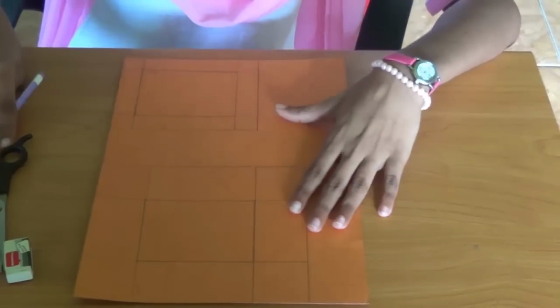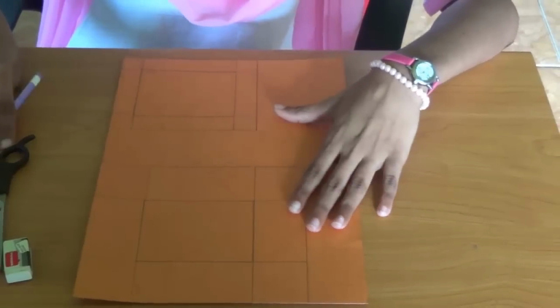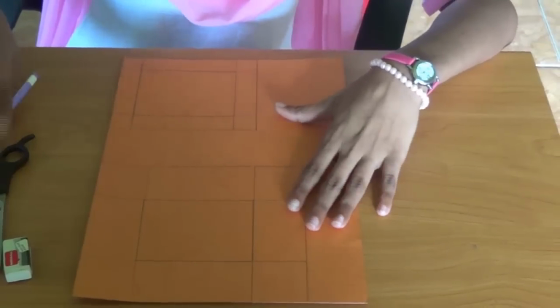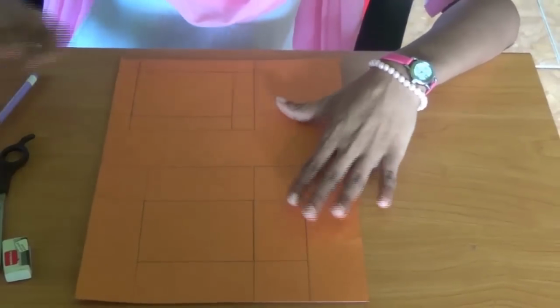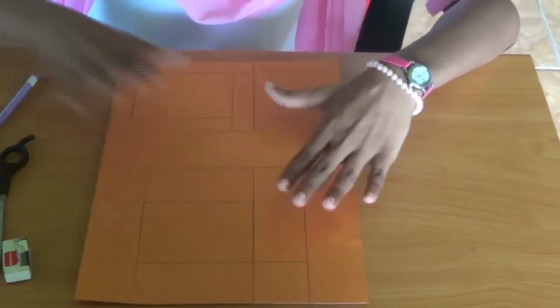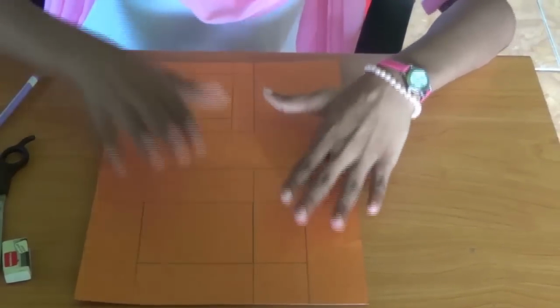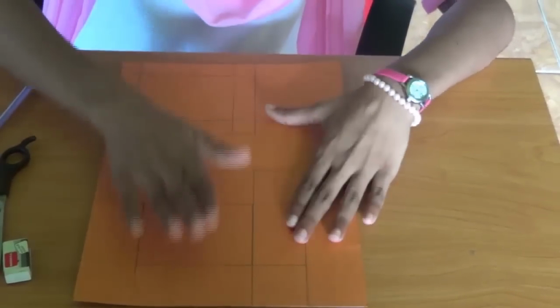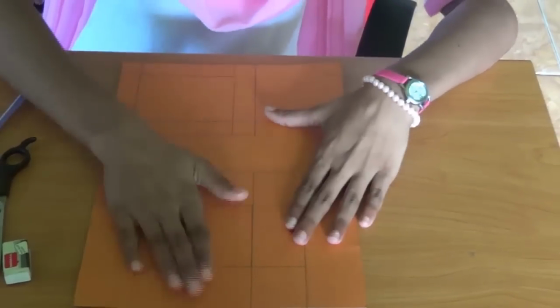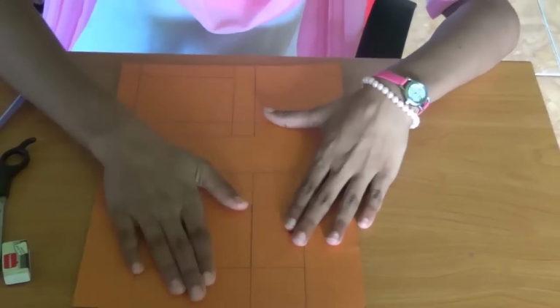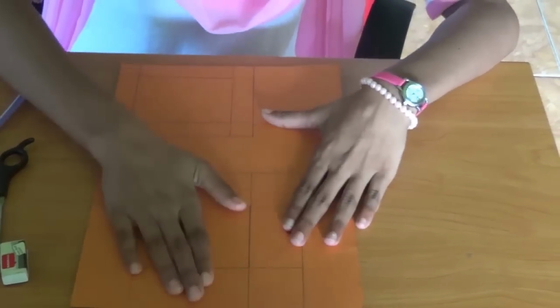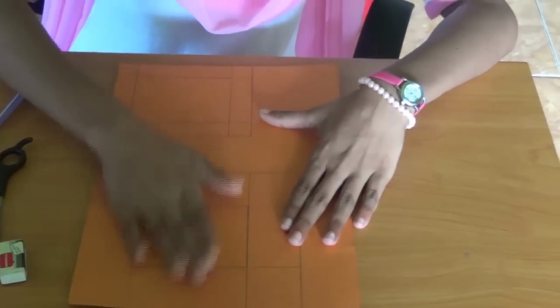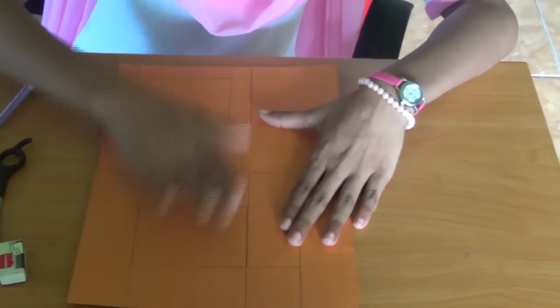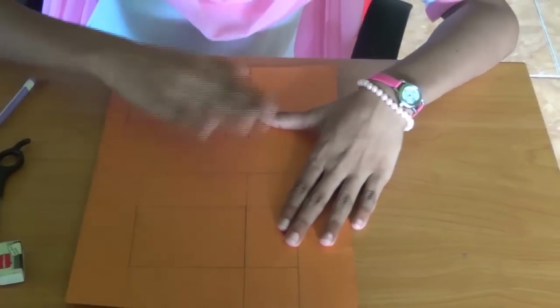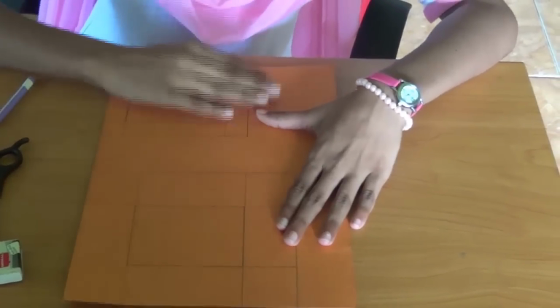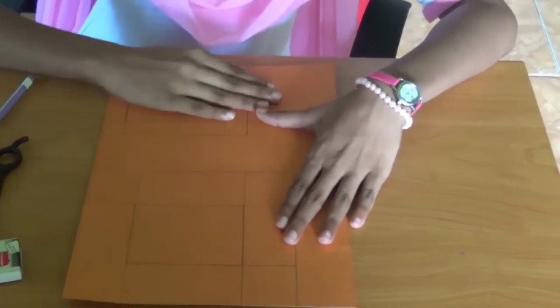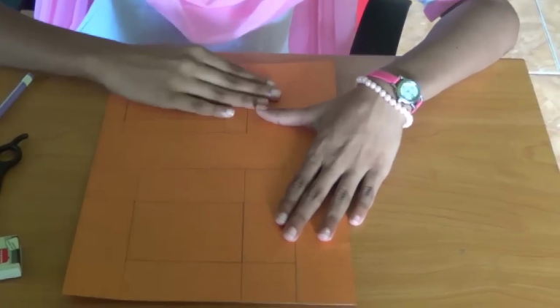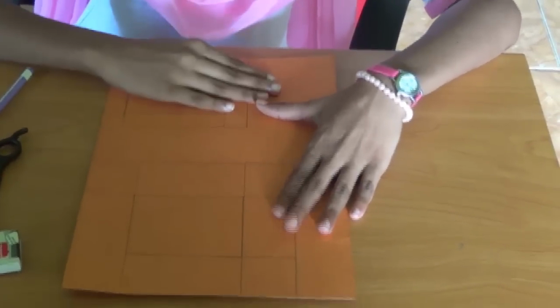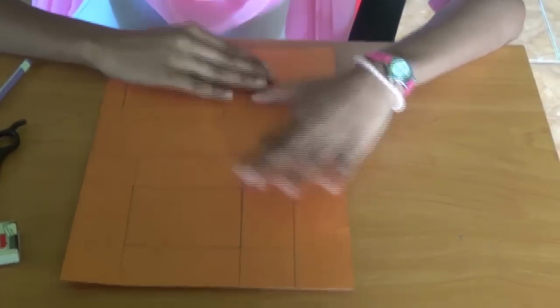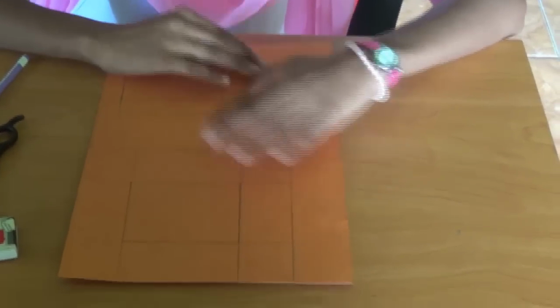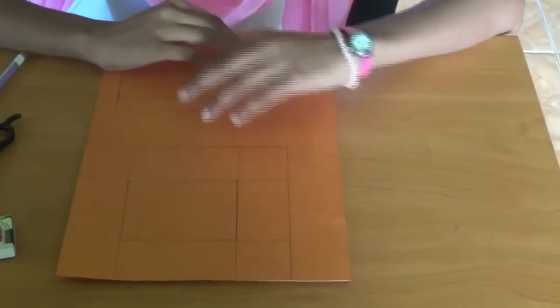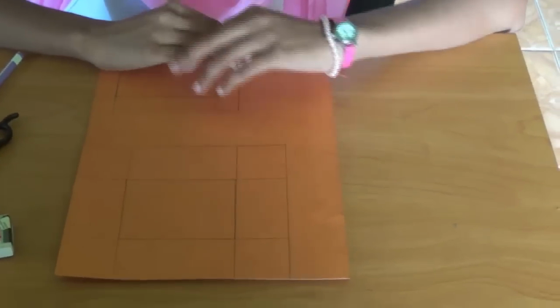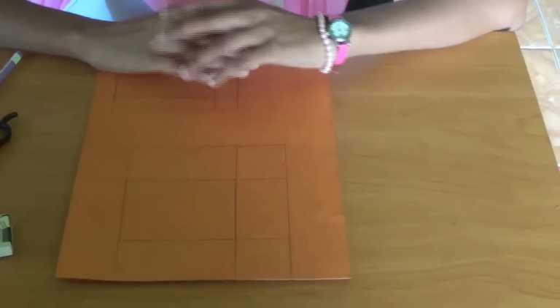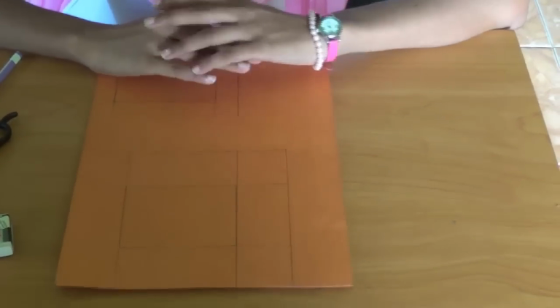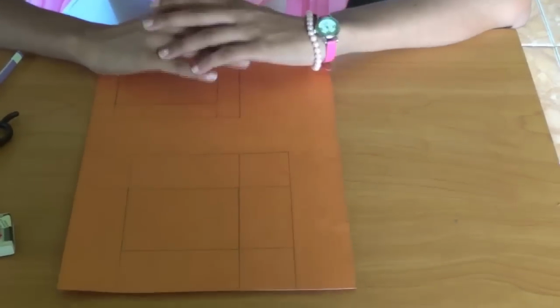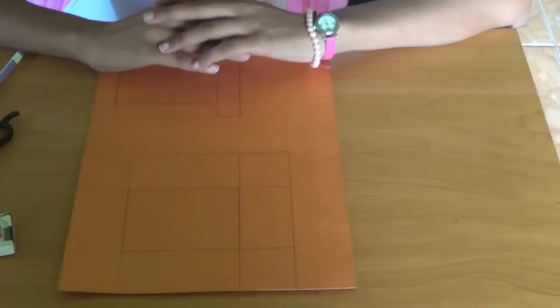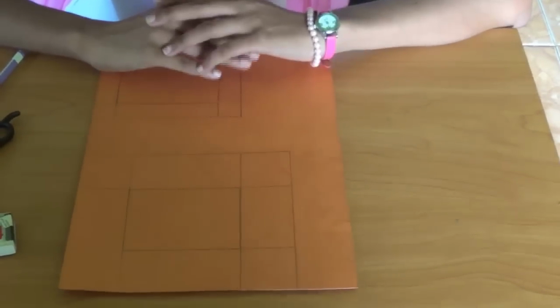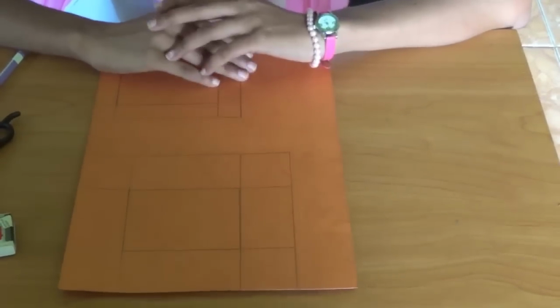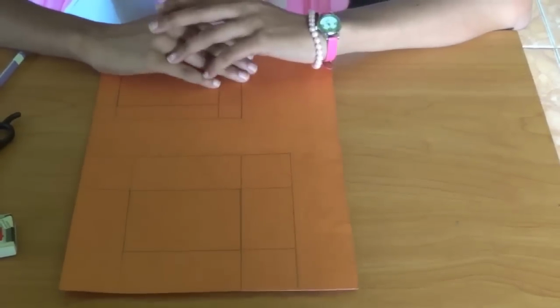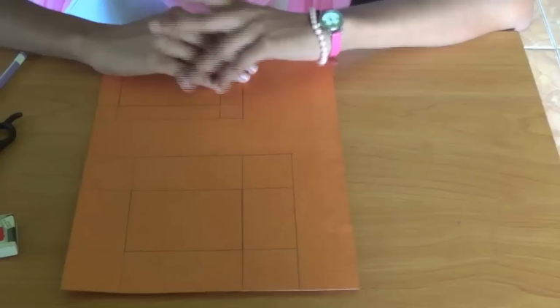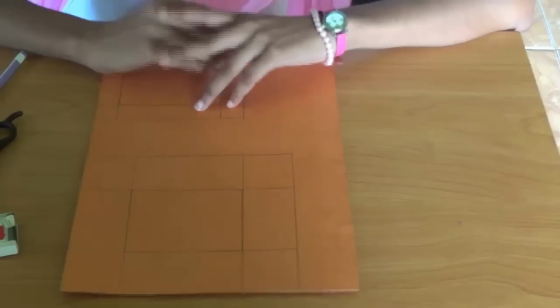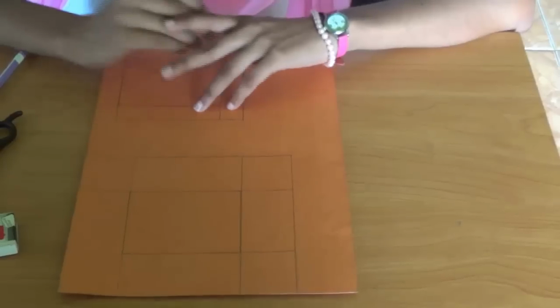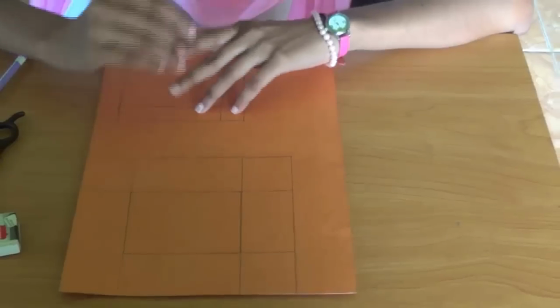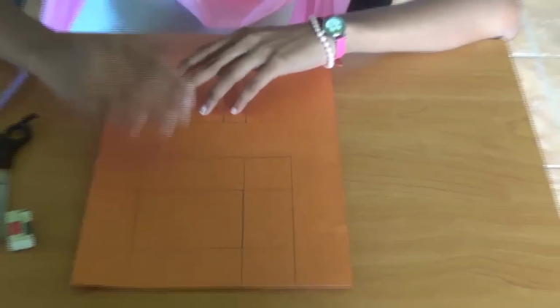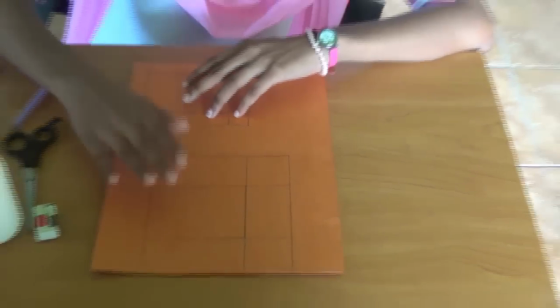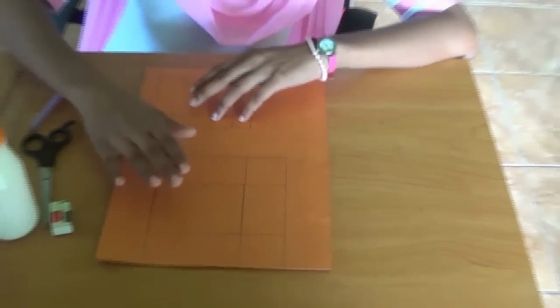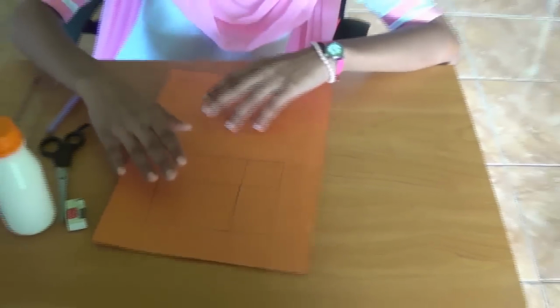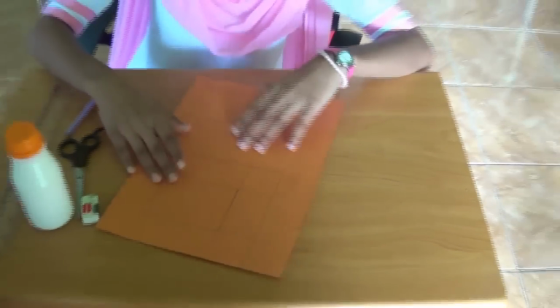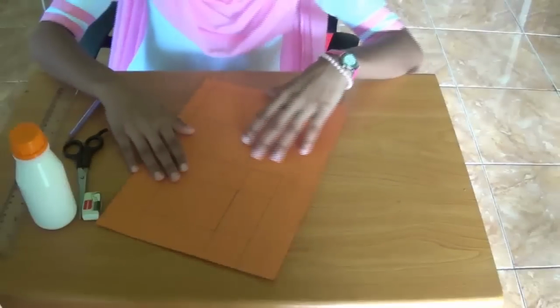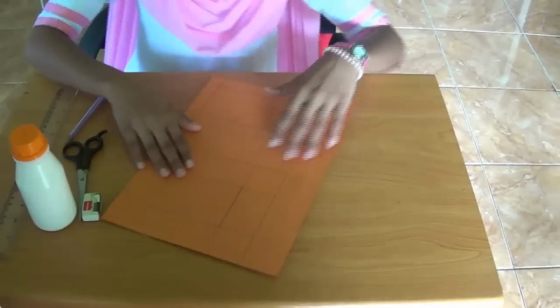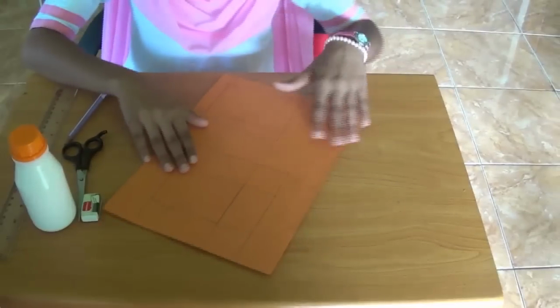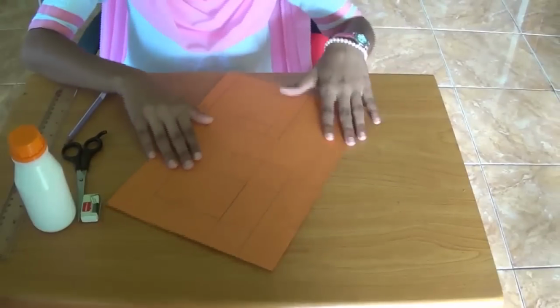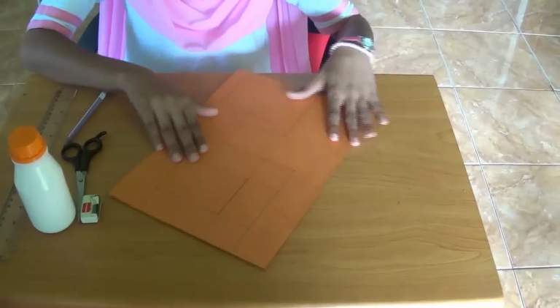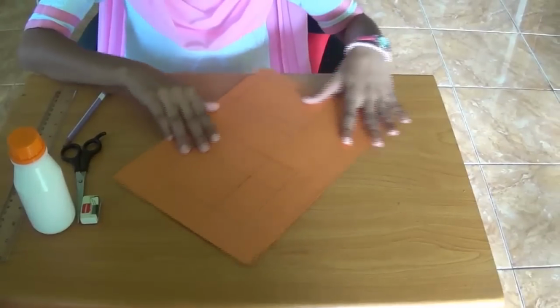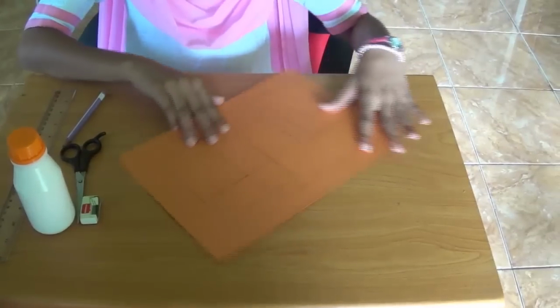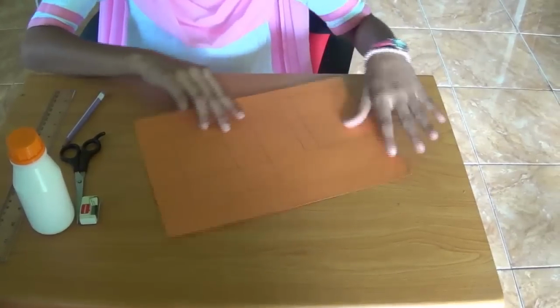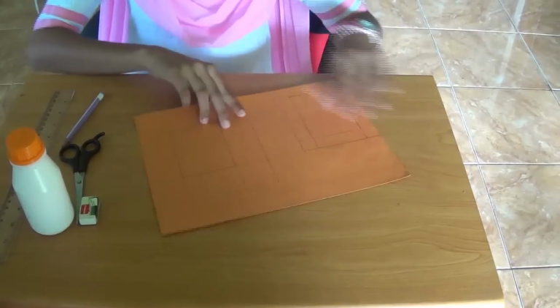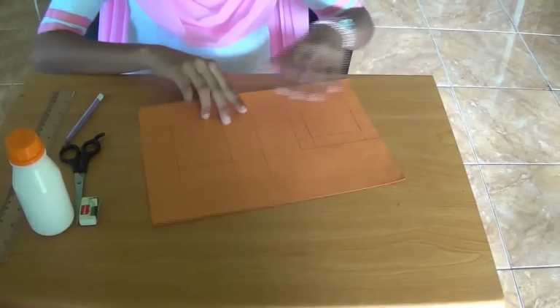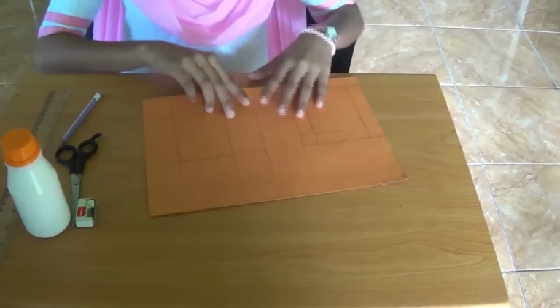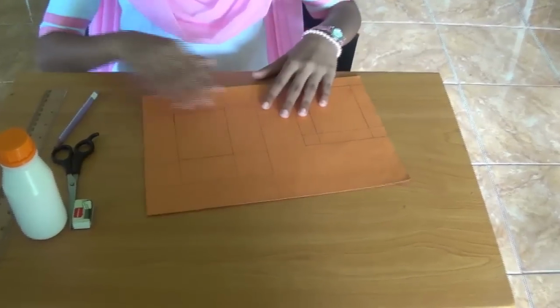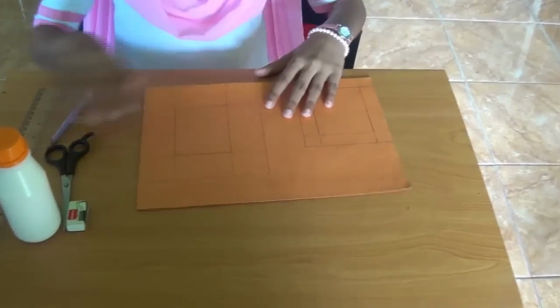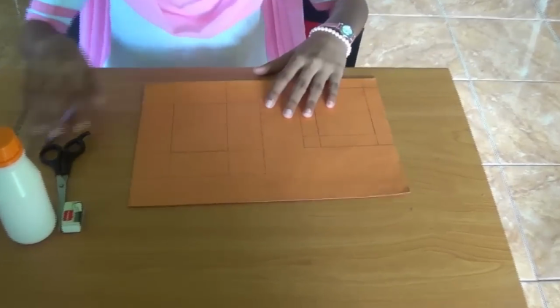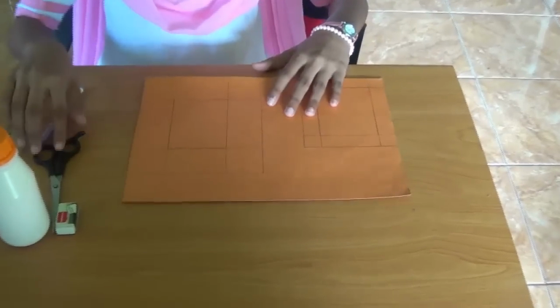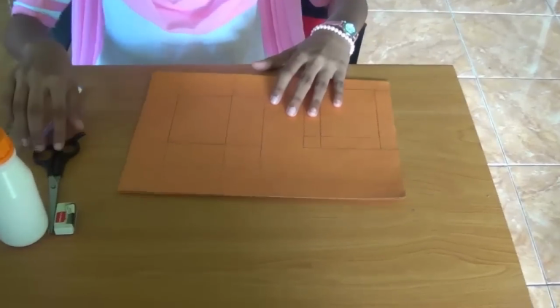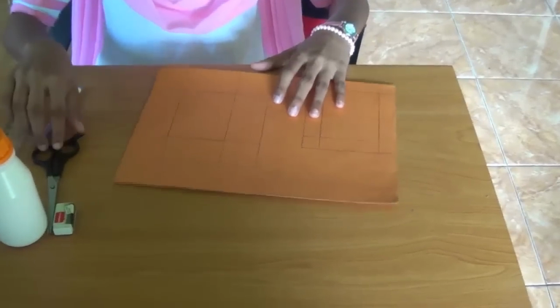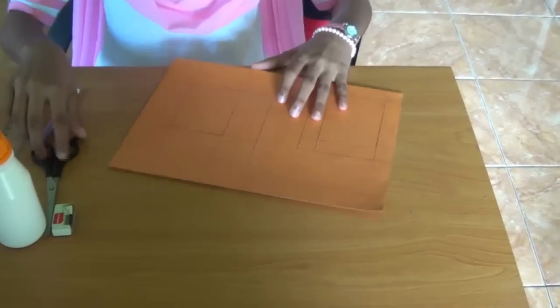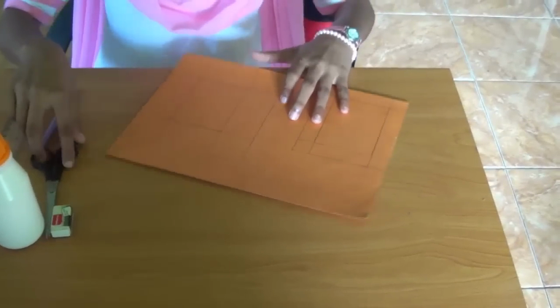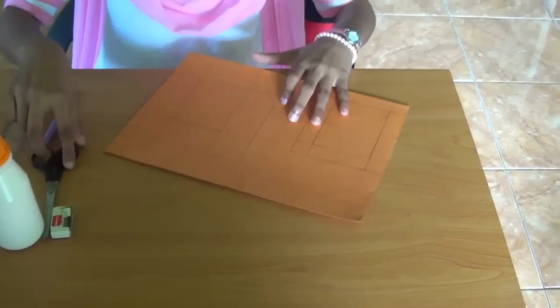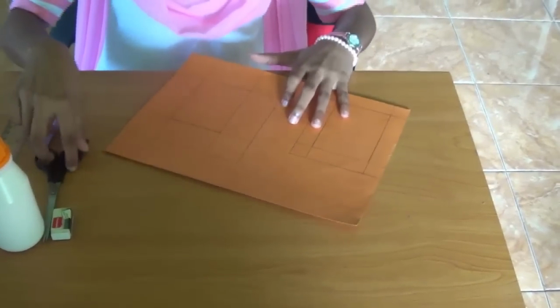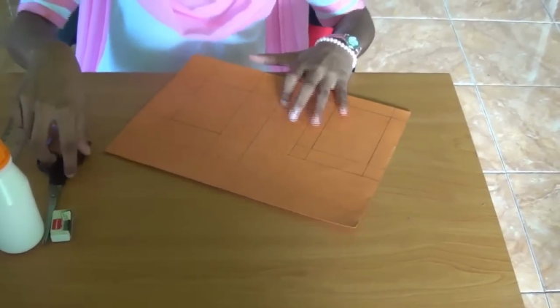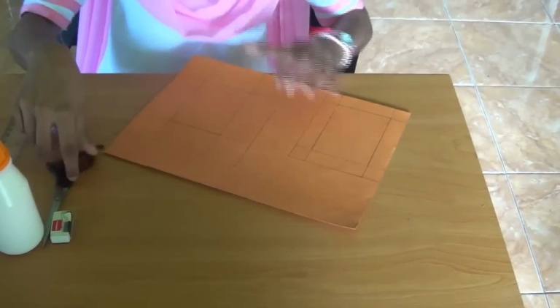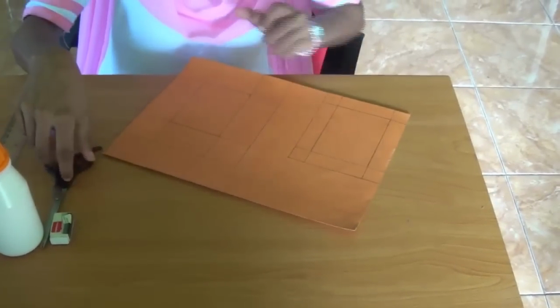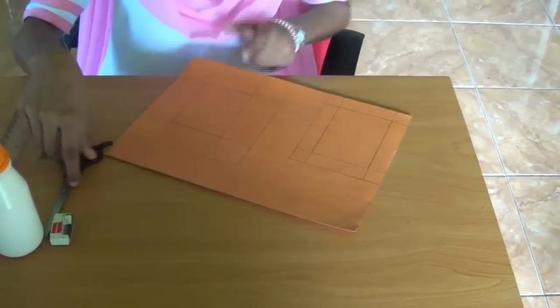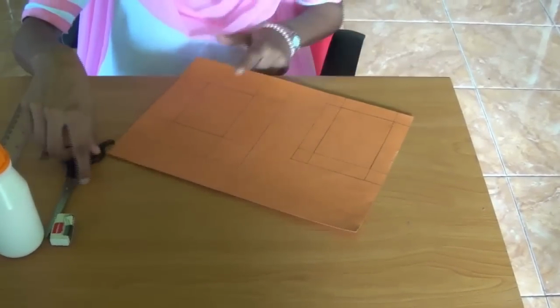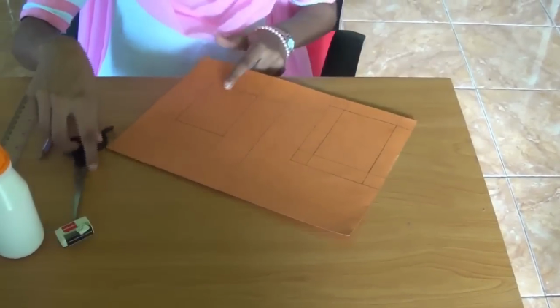So this is the sketch of the box, and next we are going to cut this off.